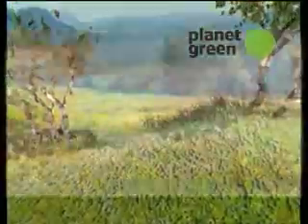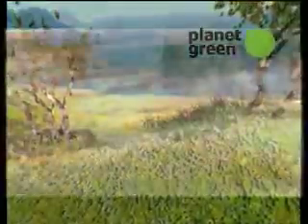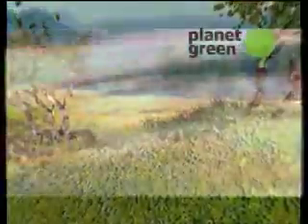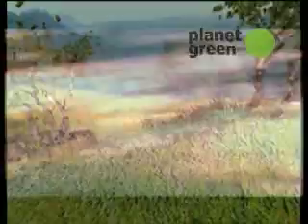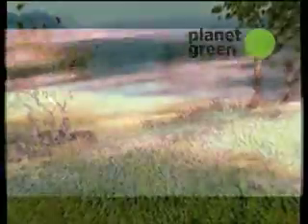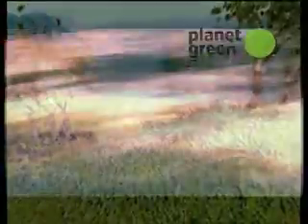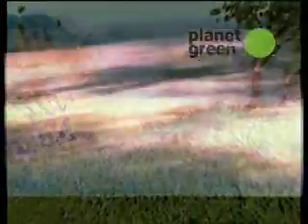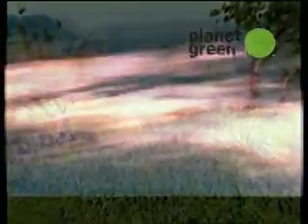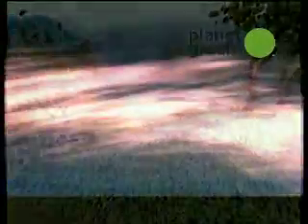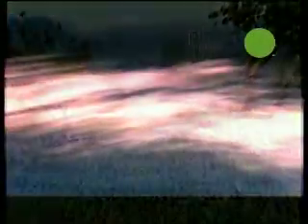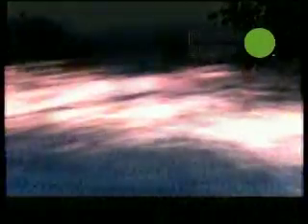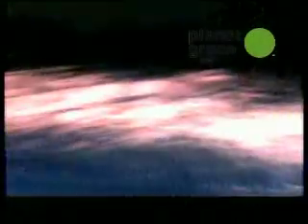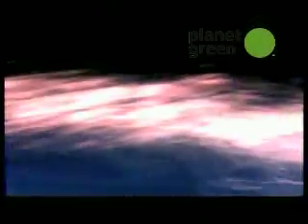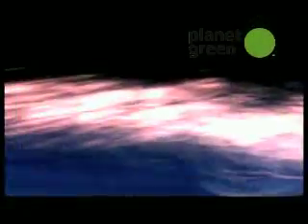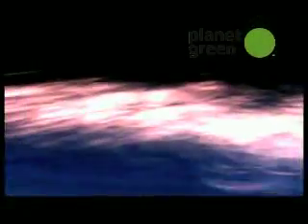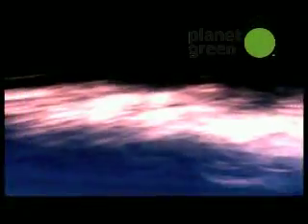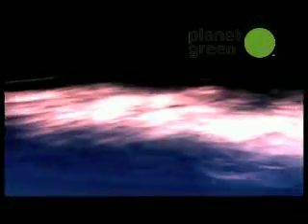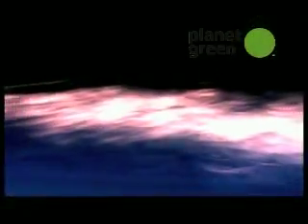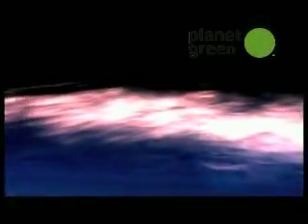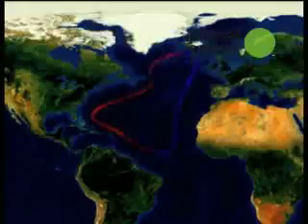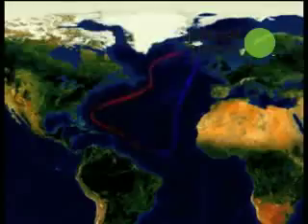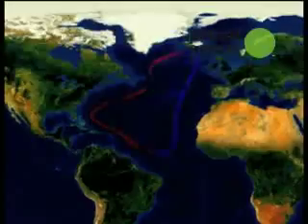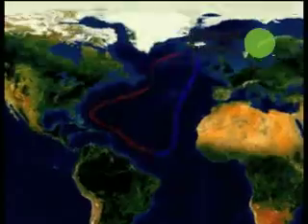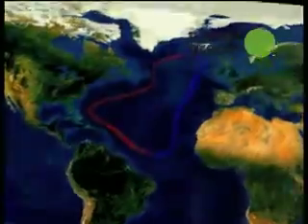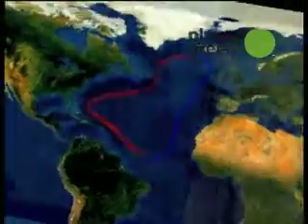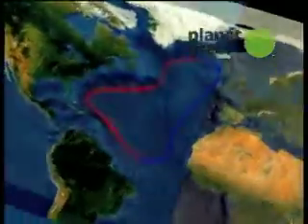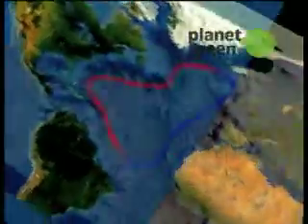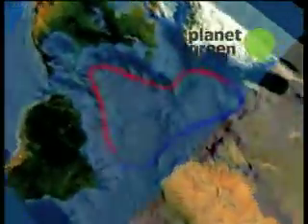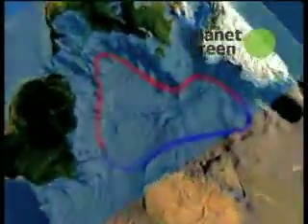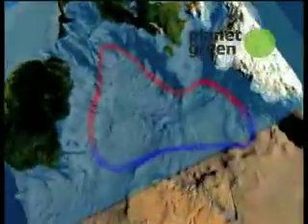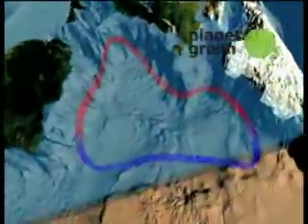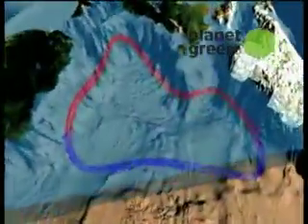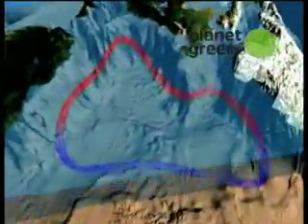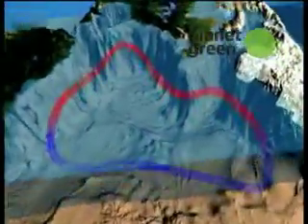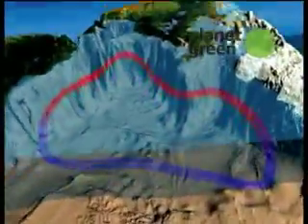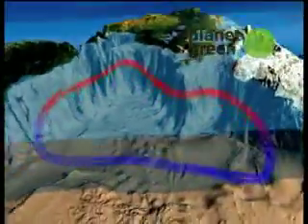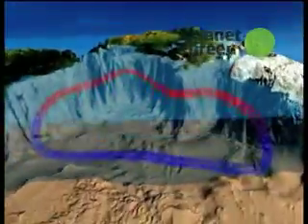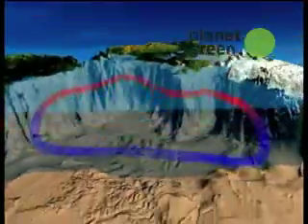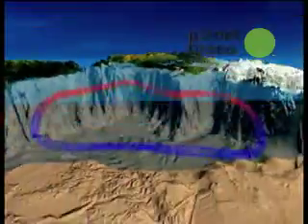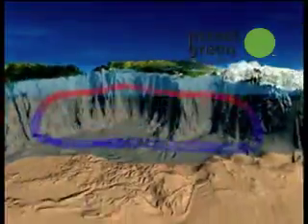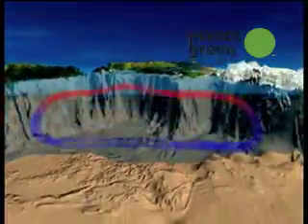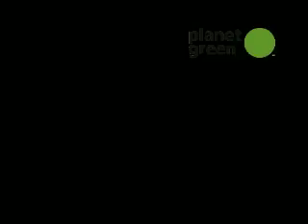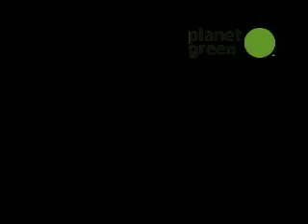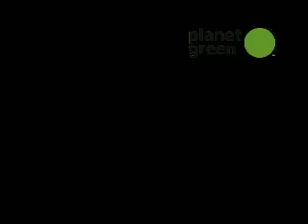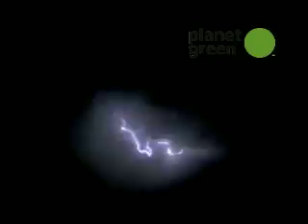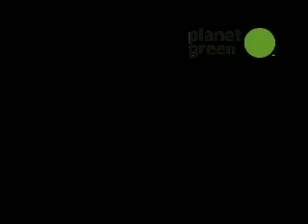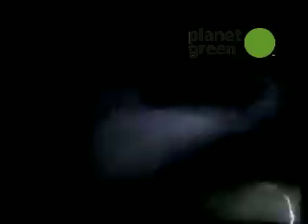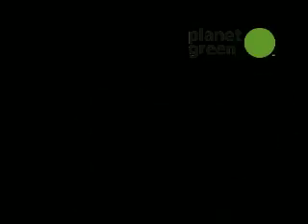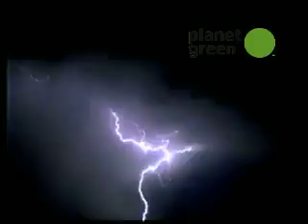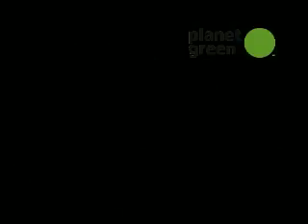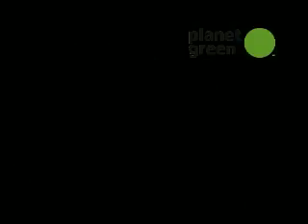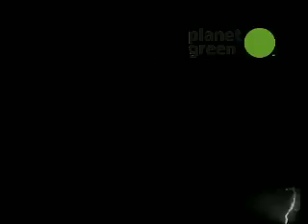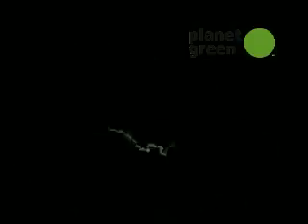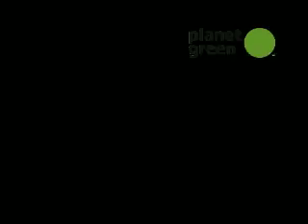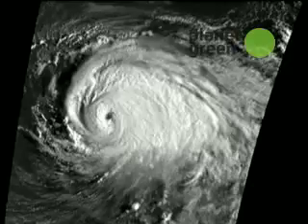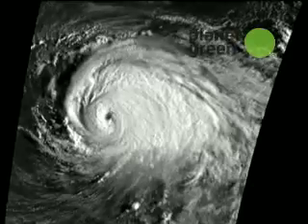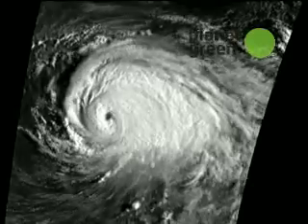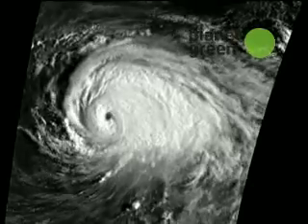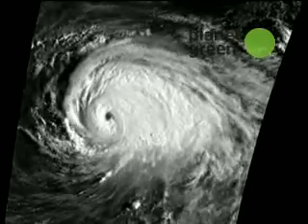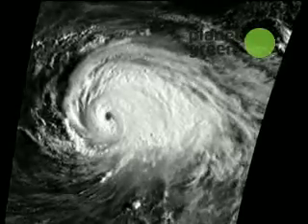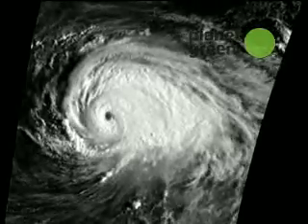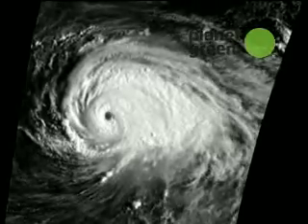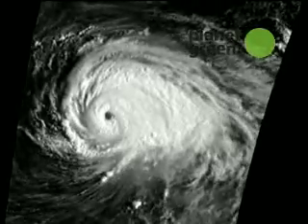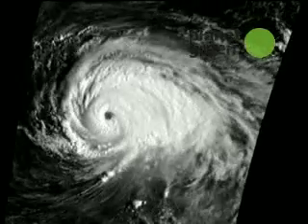Its energy also generates clouds, cleans our water, and drives ocean currents, thunderstorms, and hurricanes.